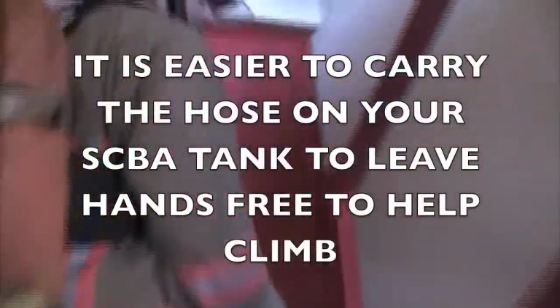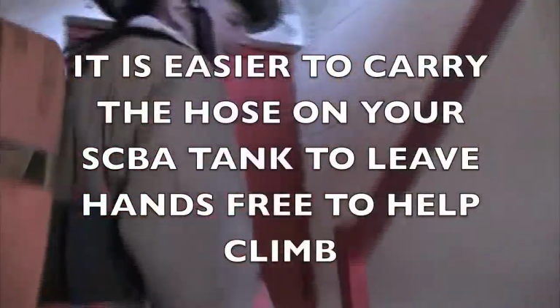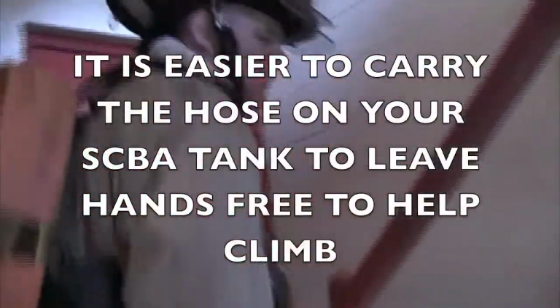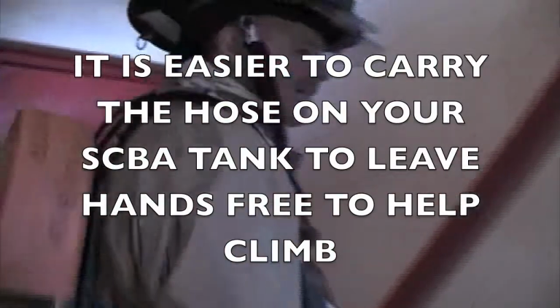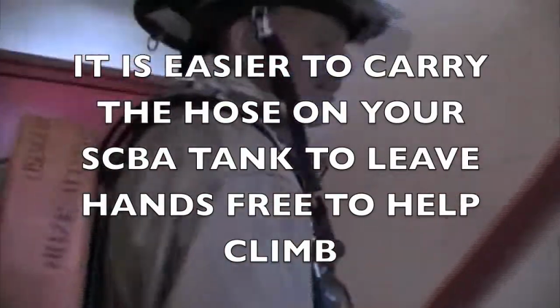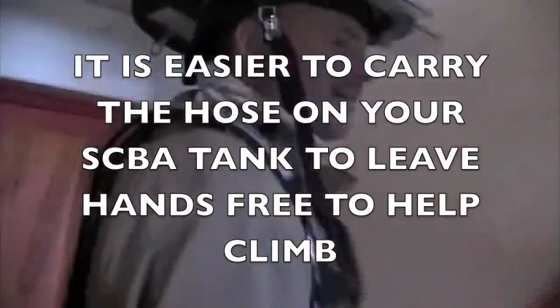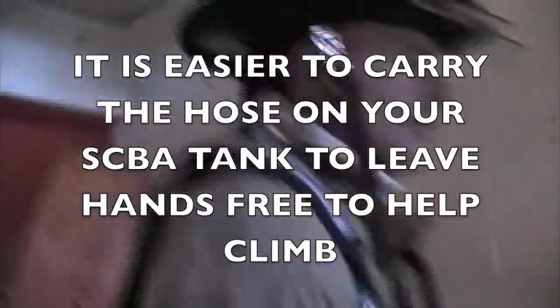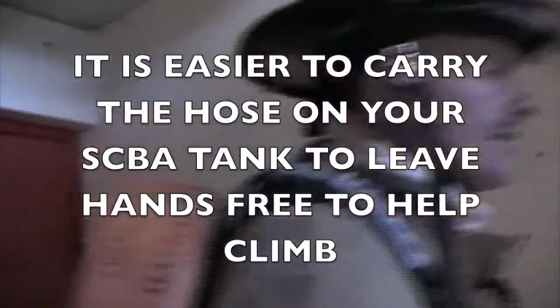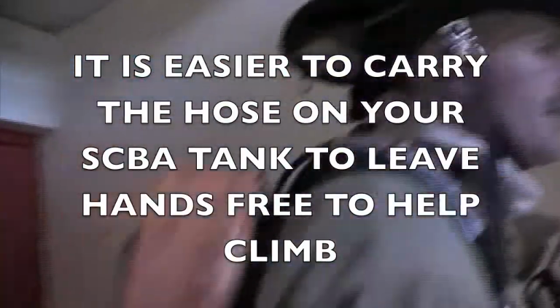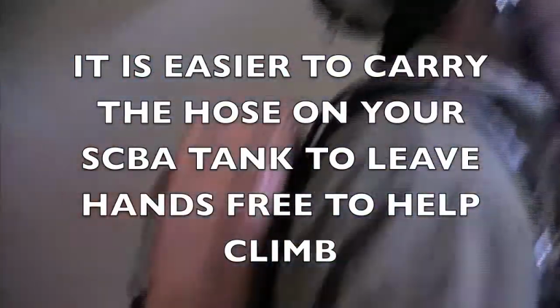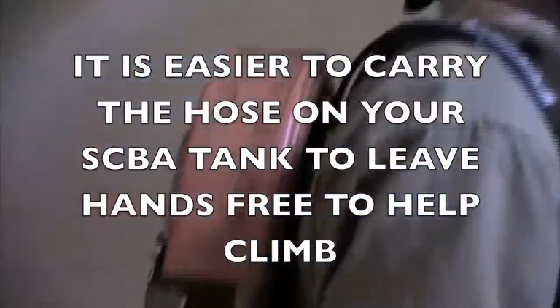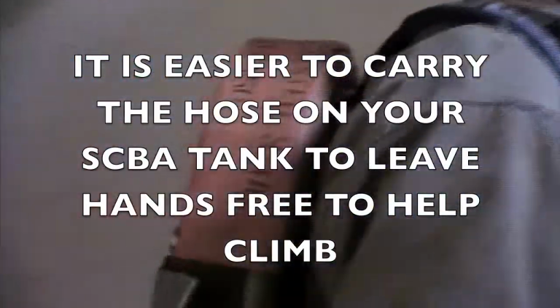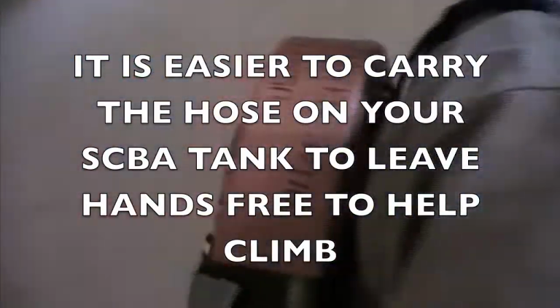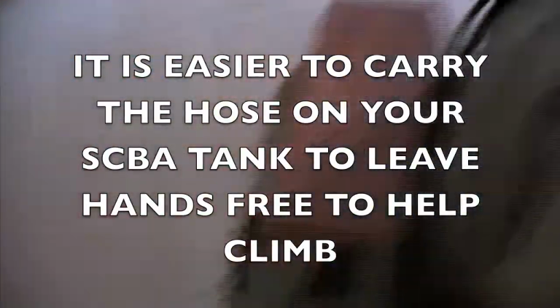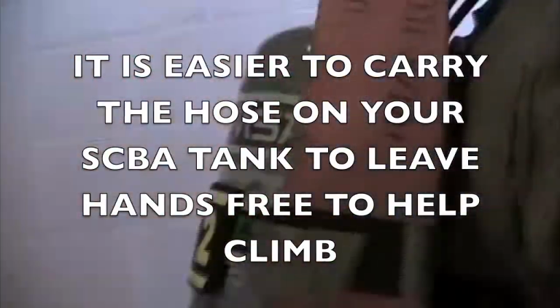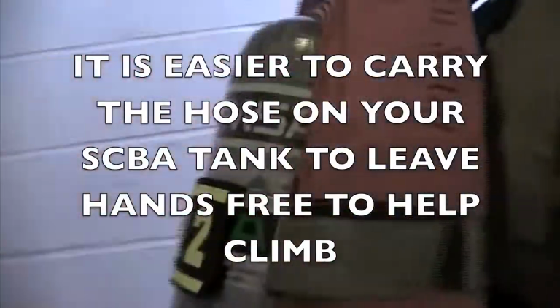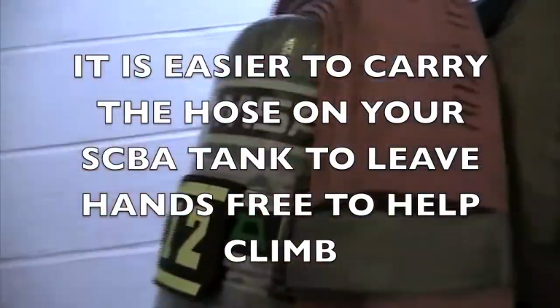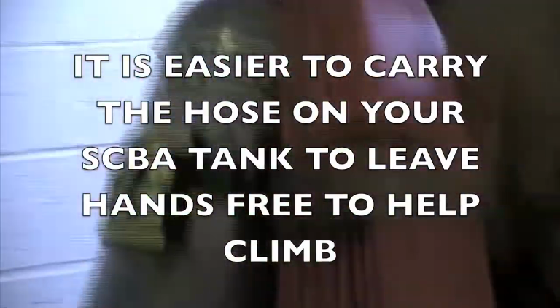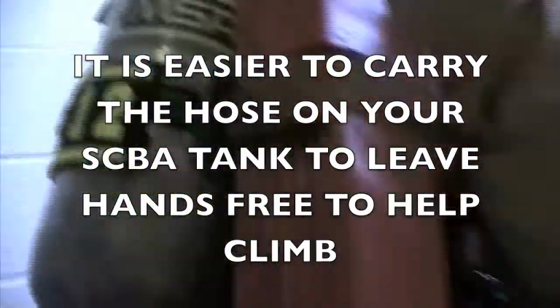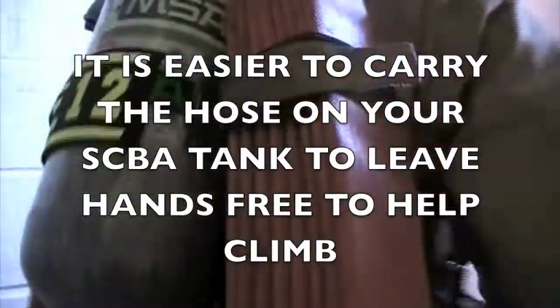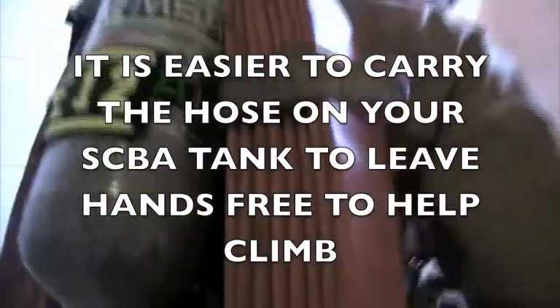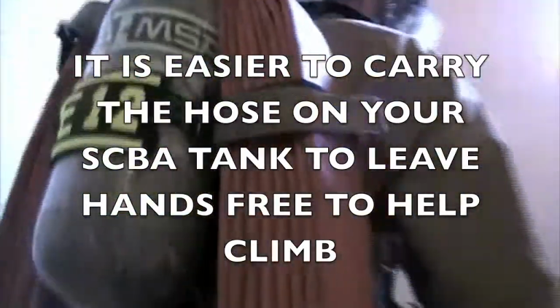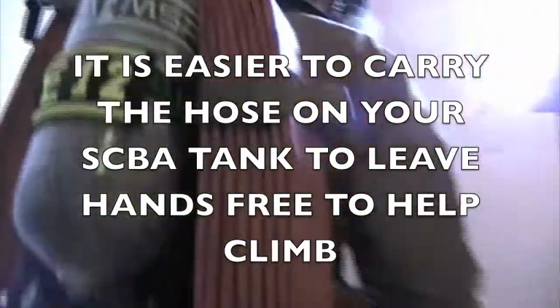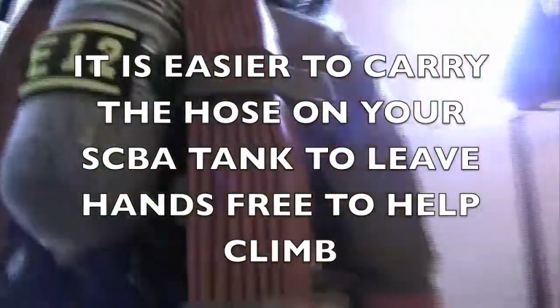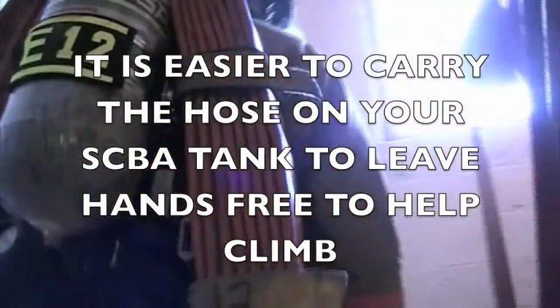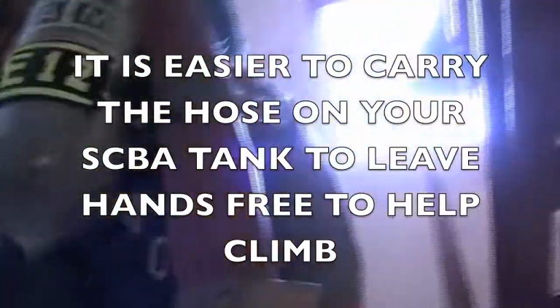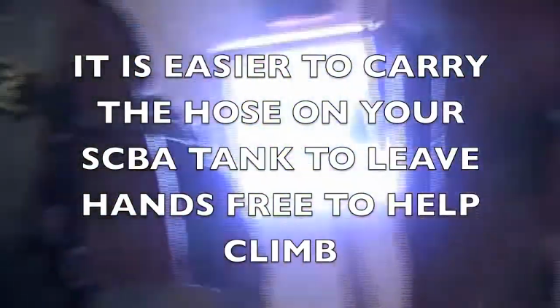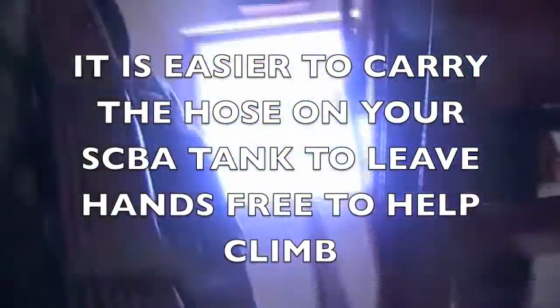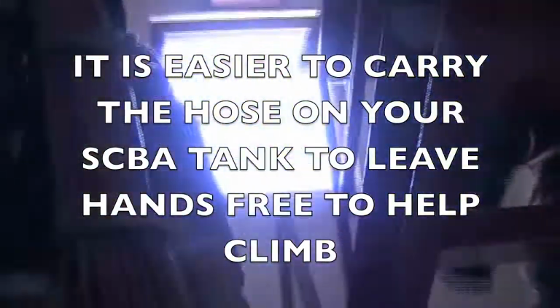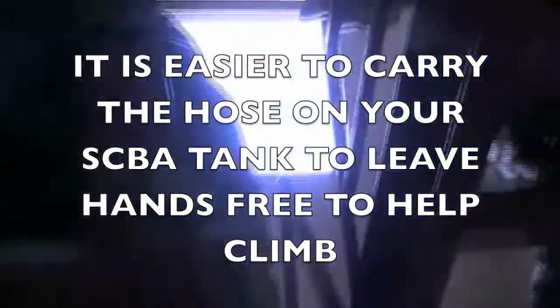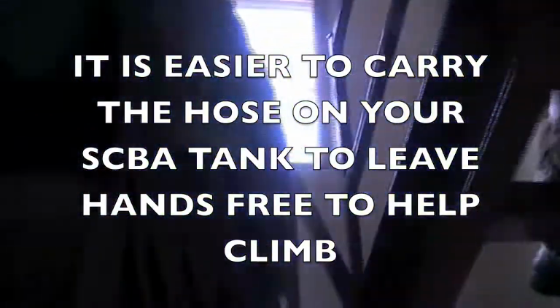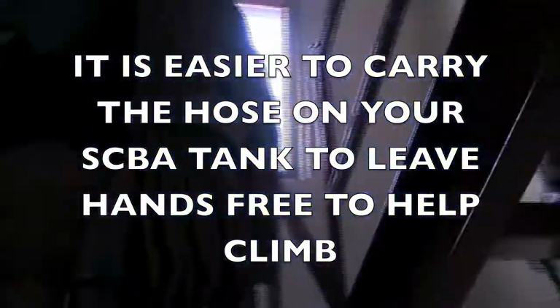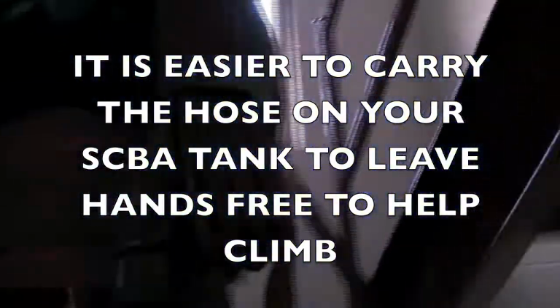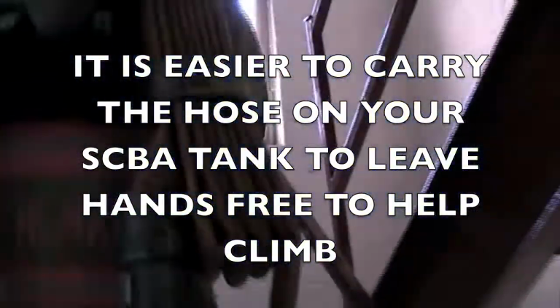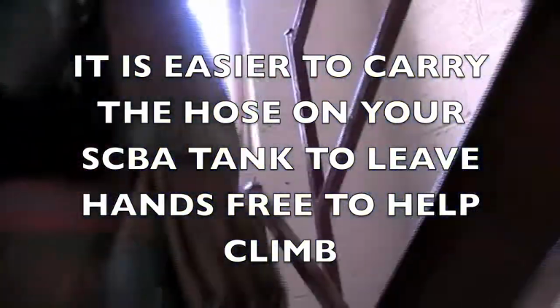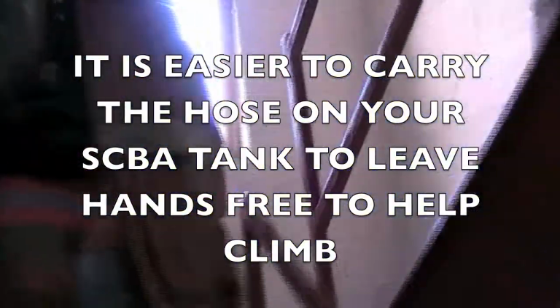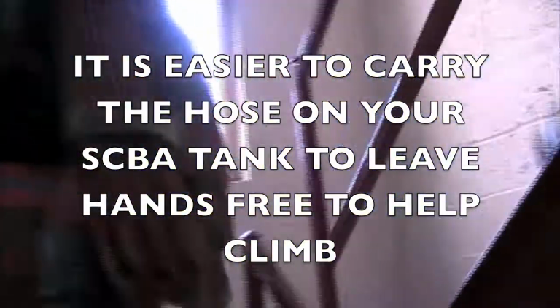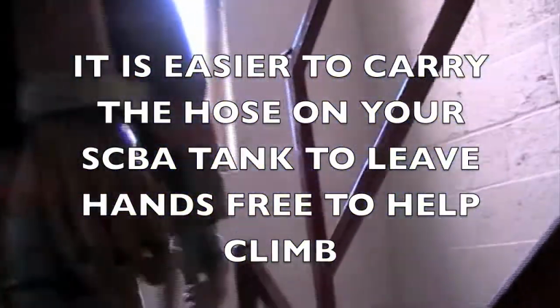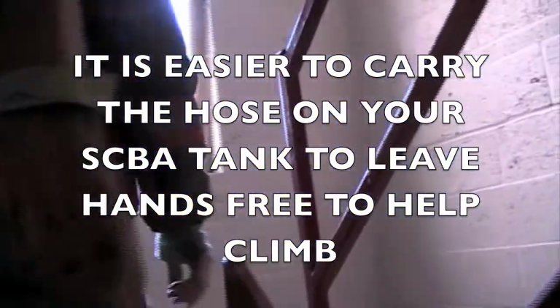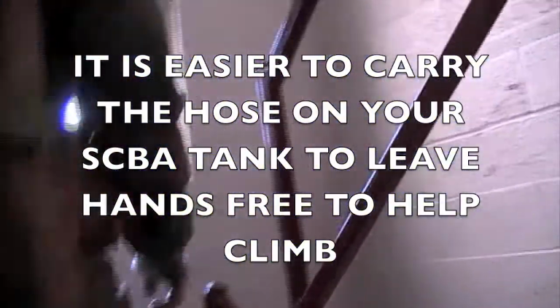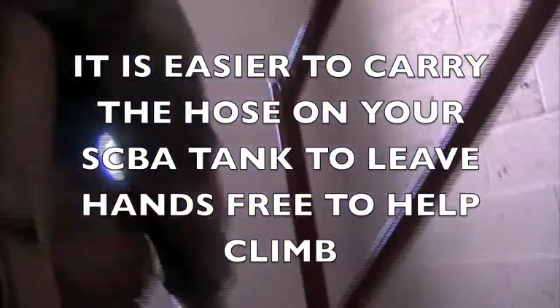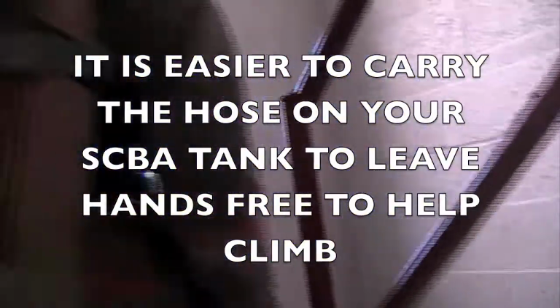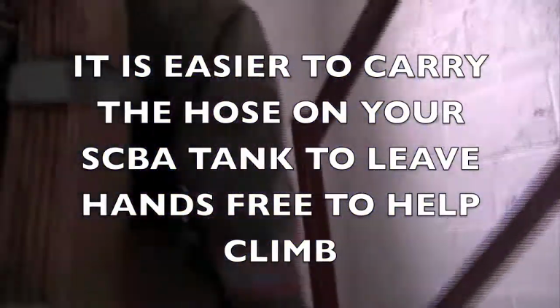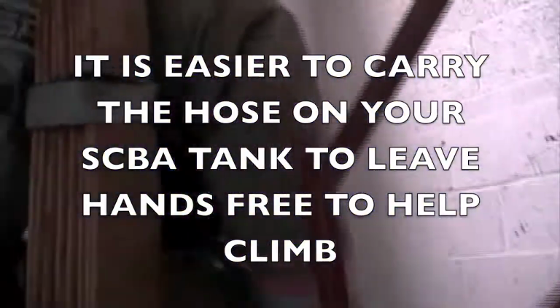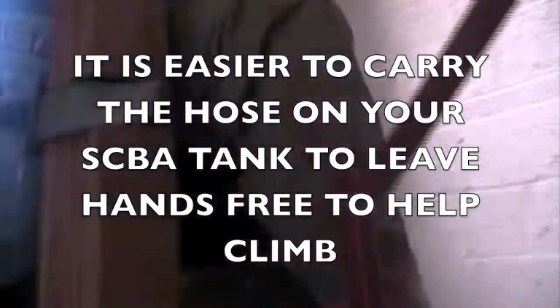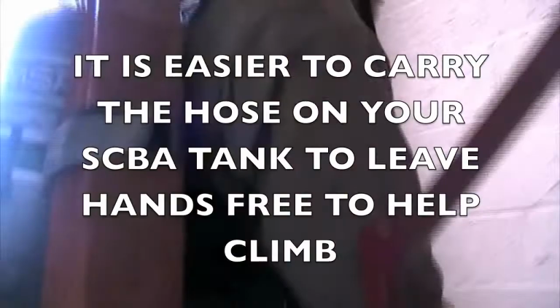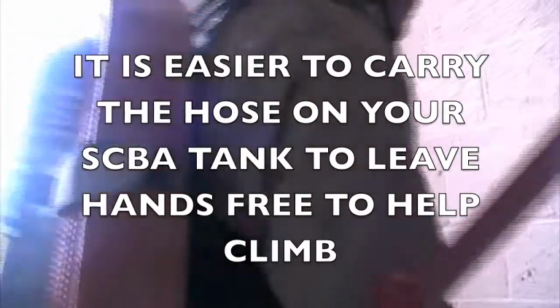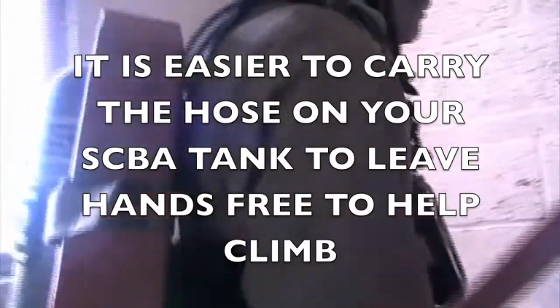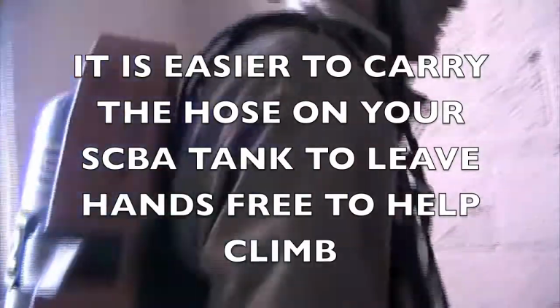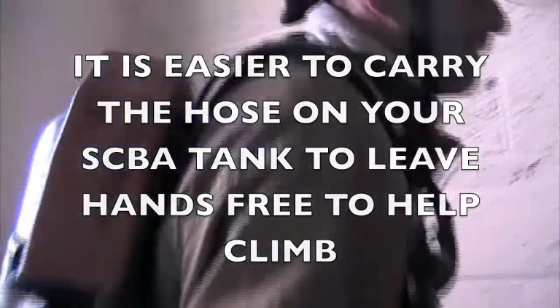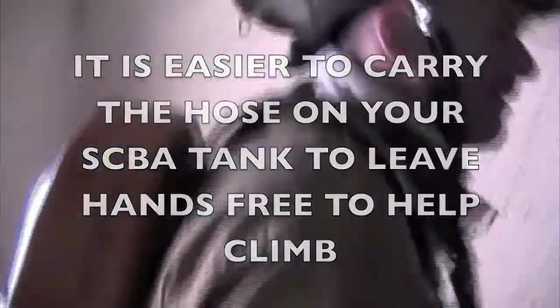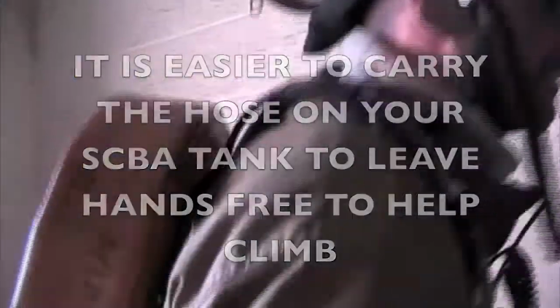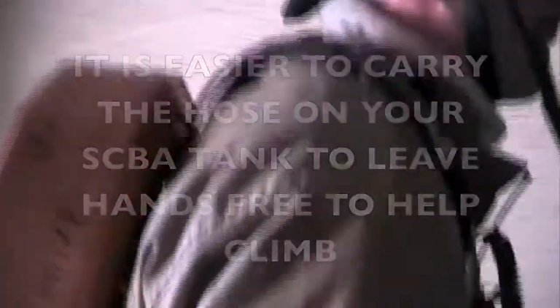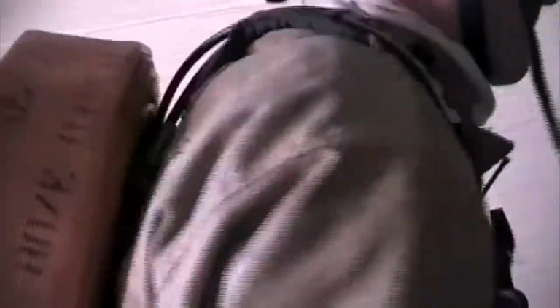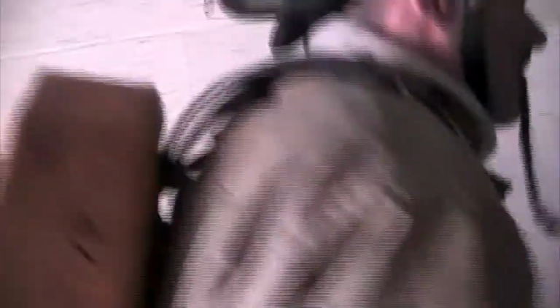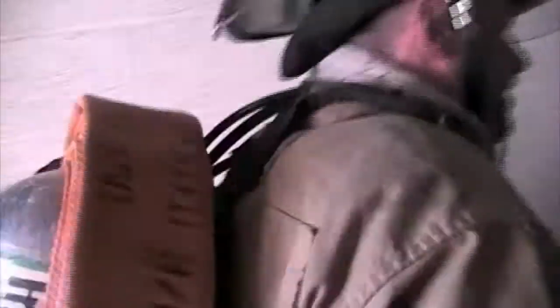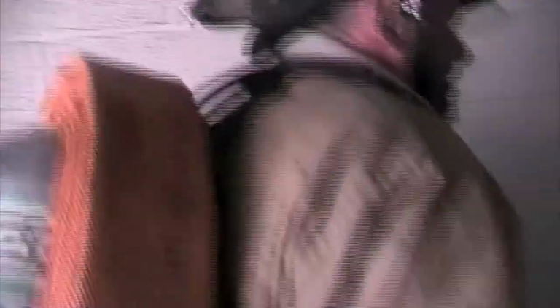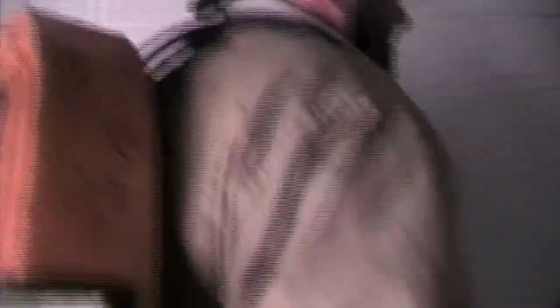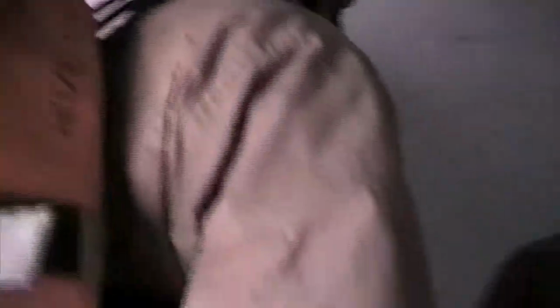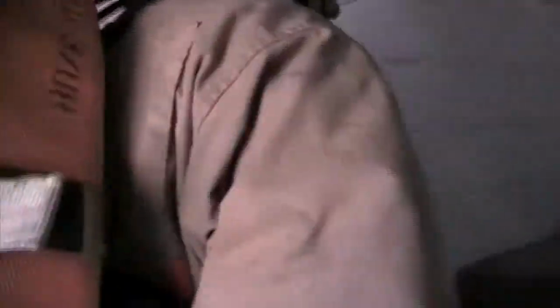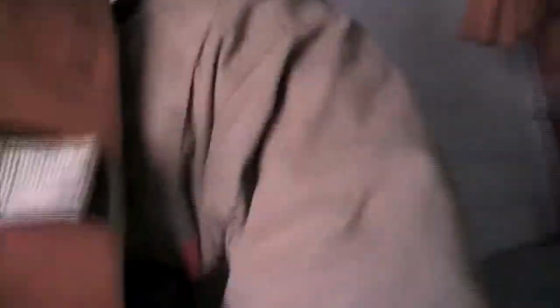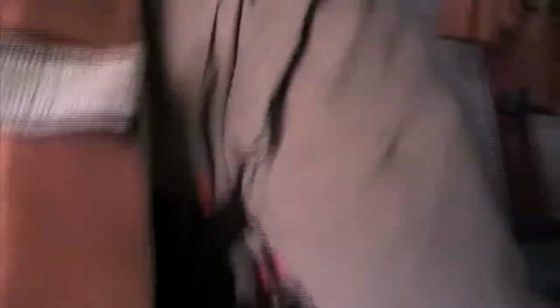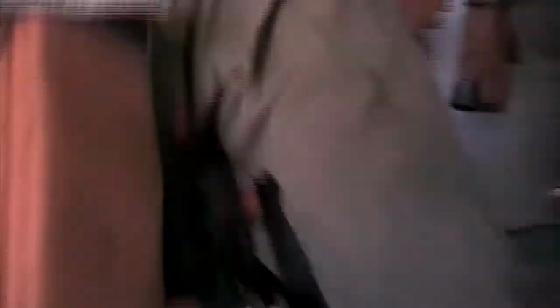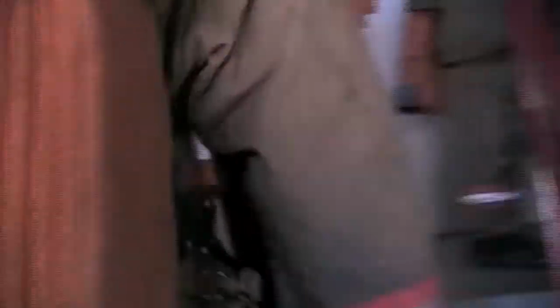When you're carrying the hose, it's easier to carry it on your SCBA tank and leave your hands free to assist in climbing the stairs and carrying tools.